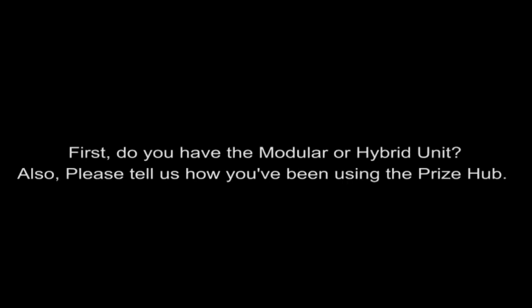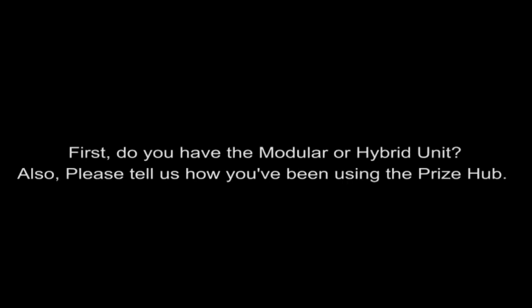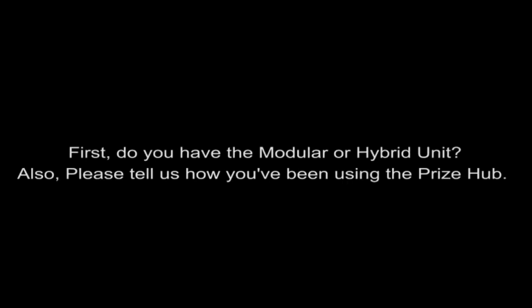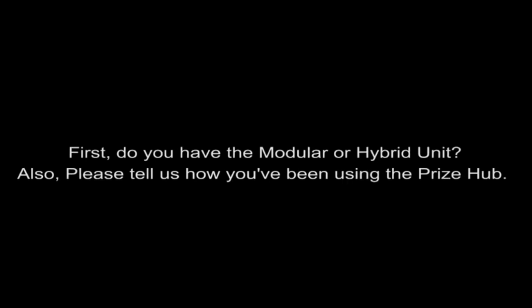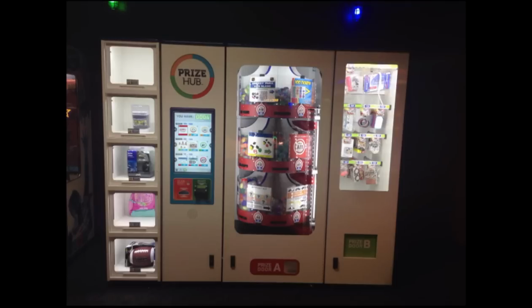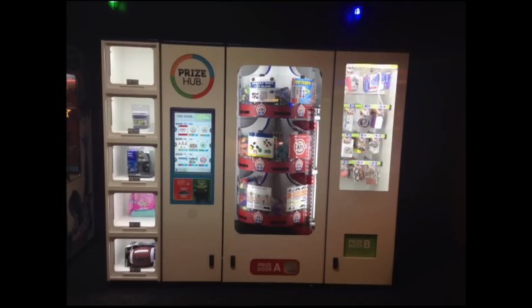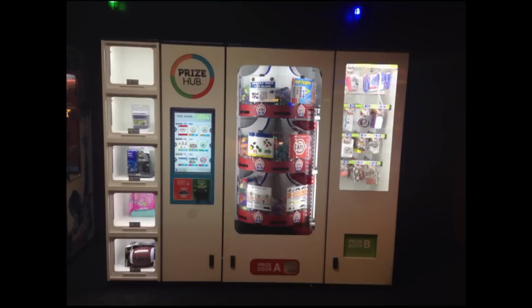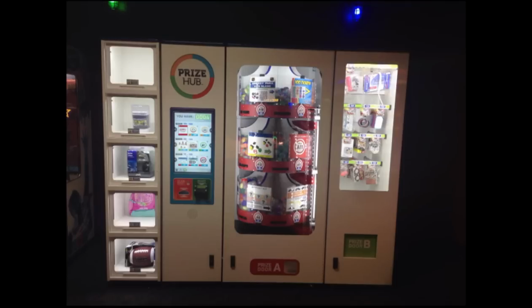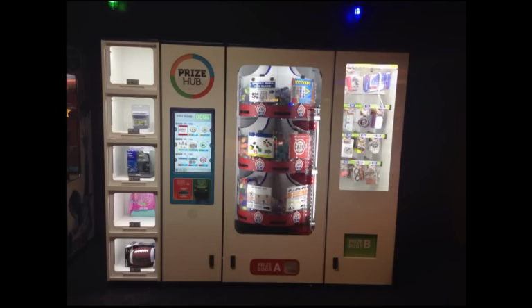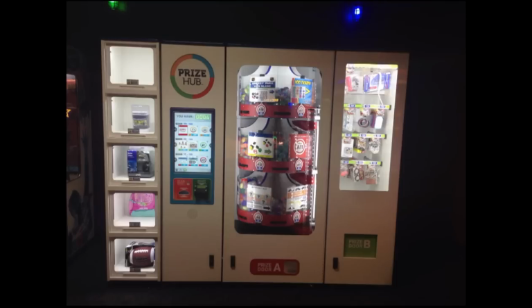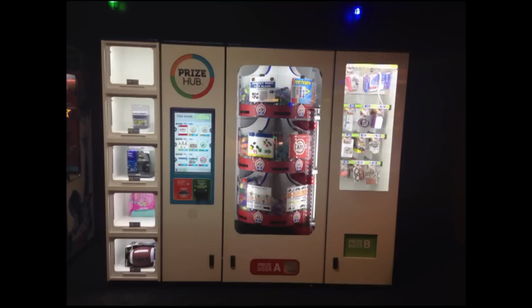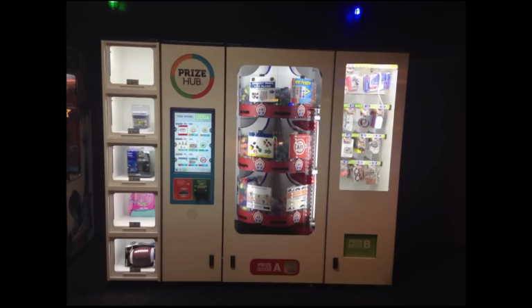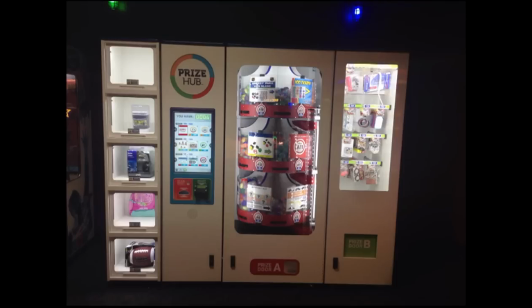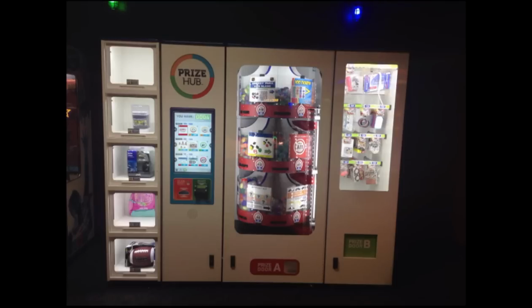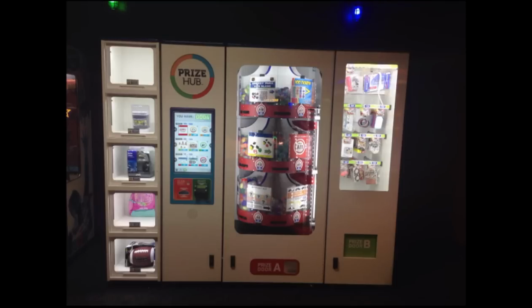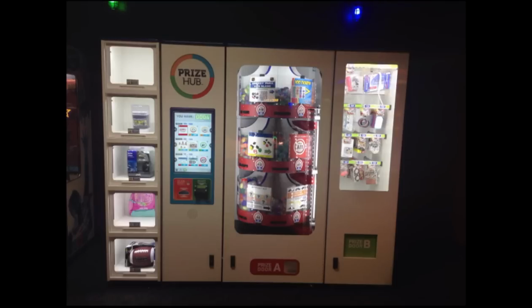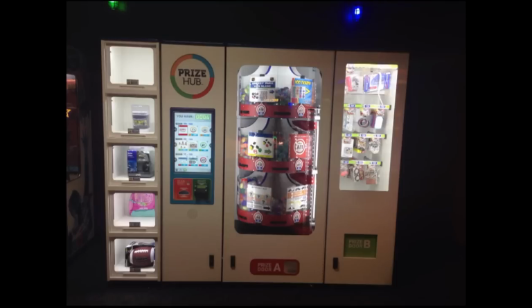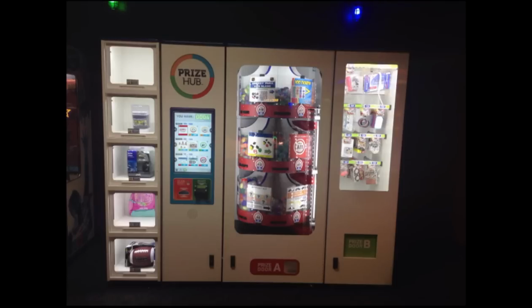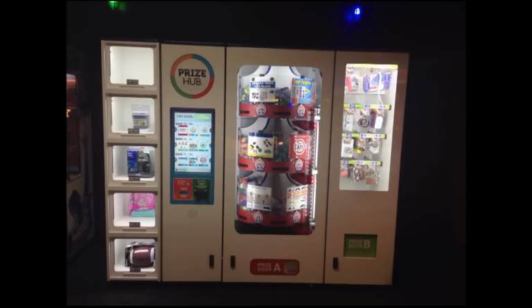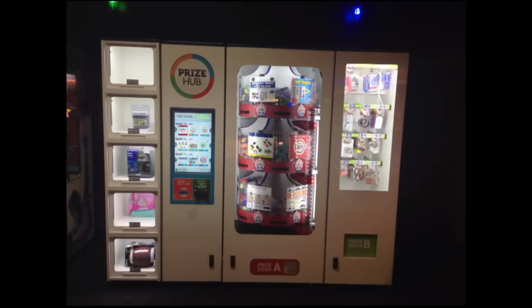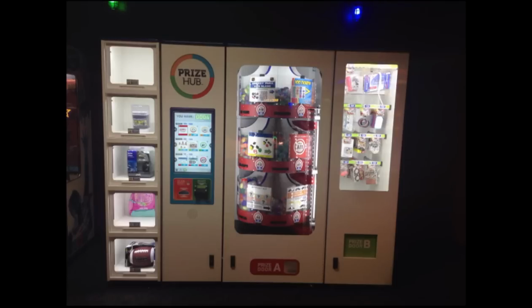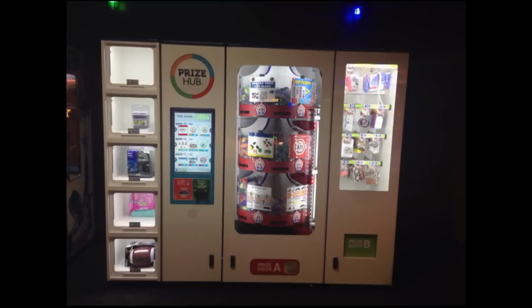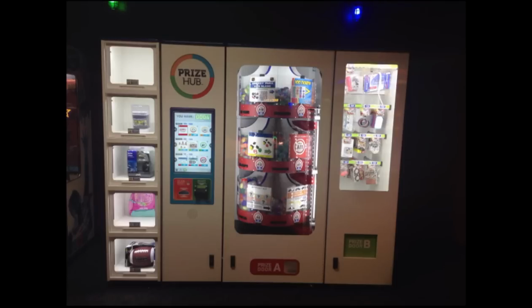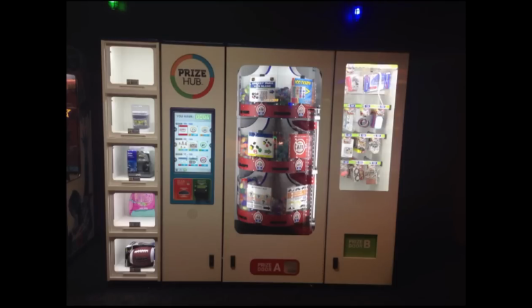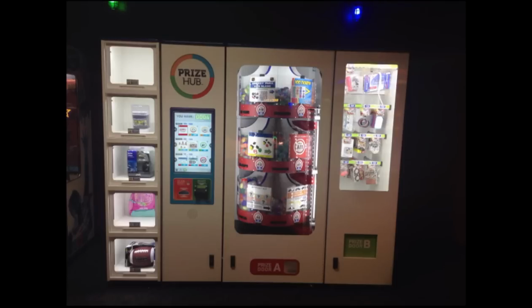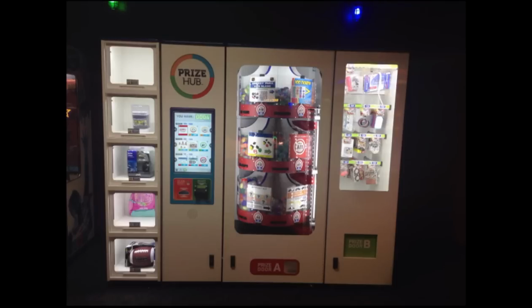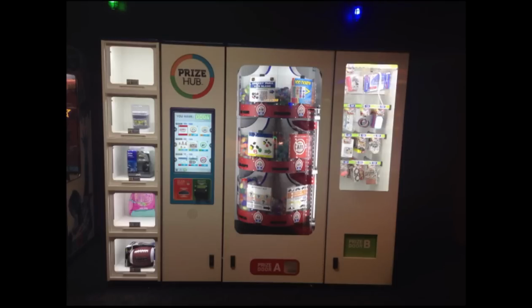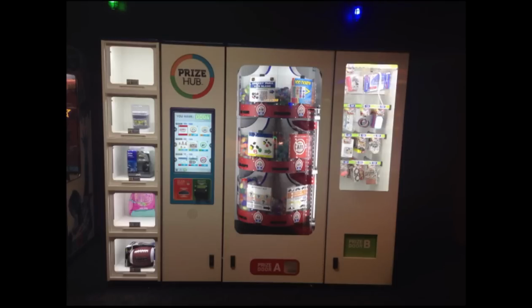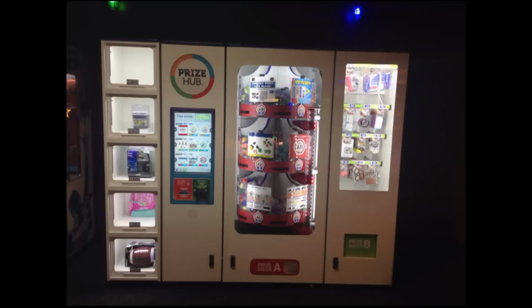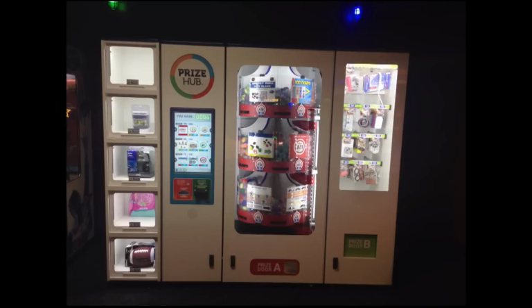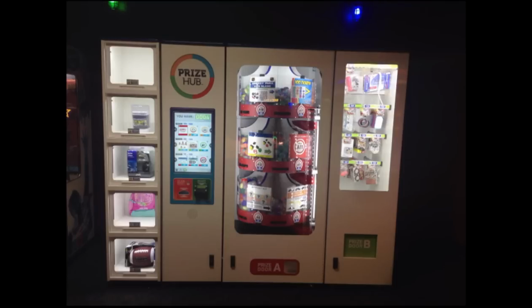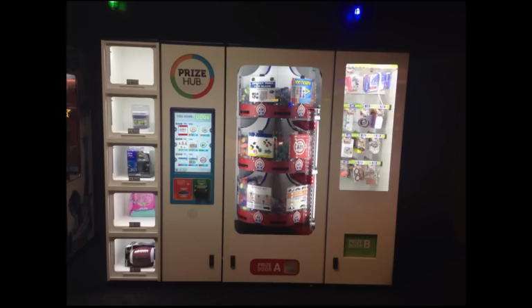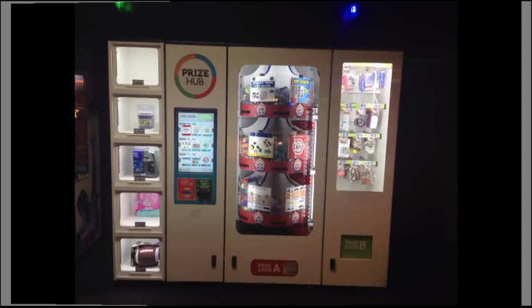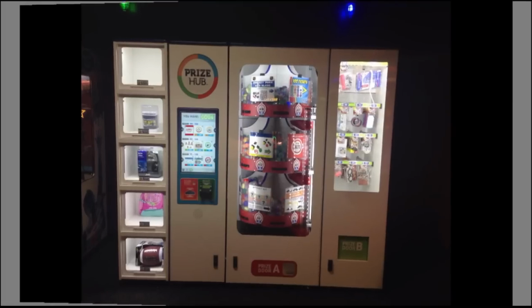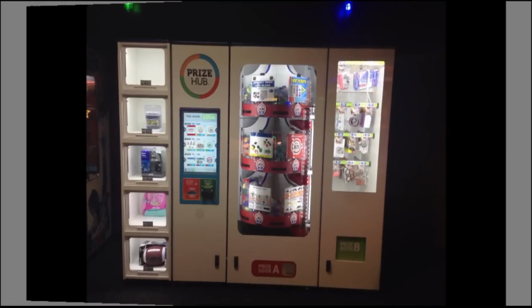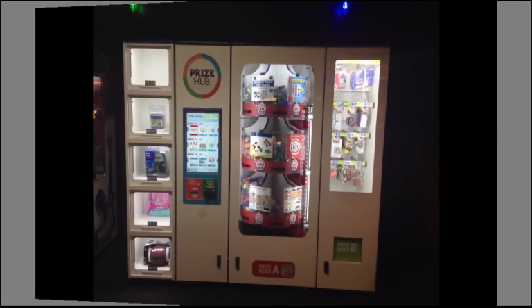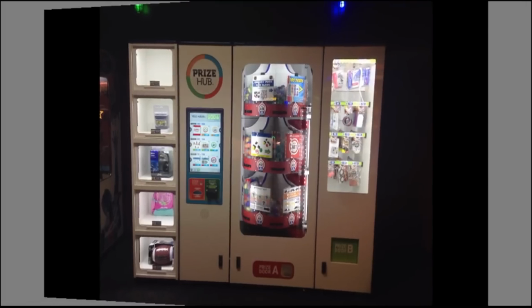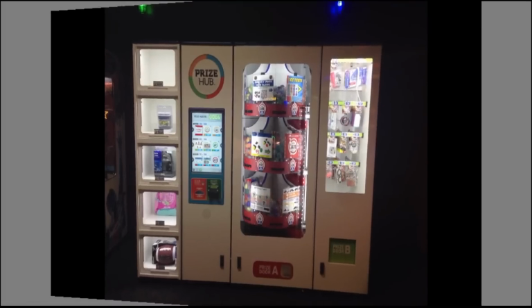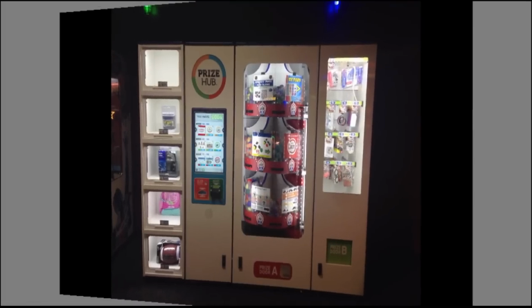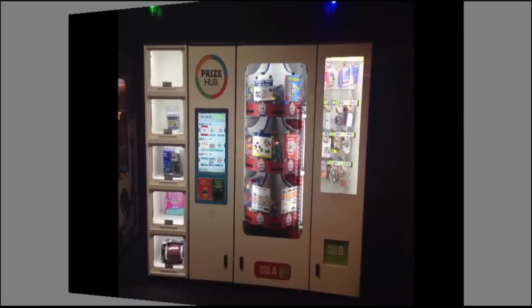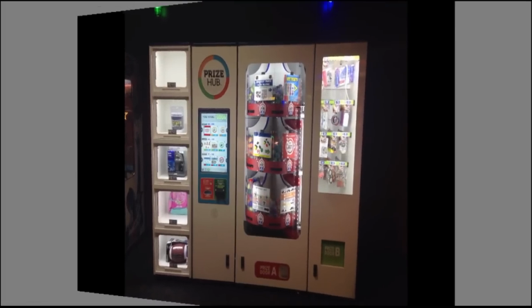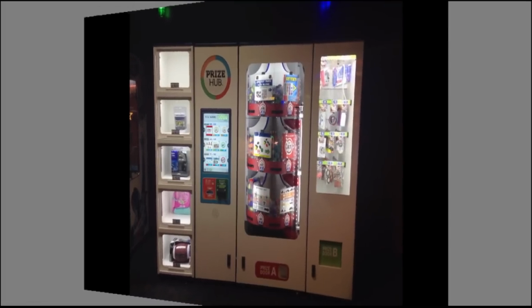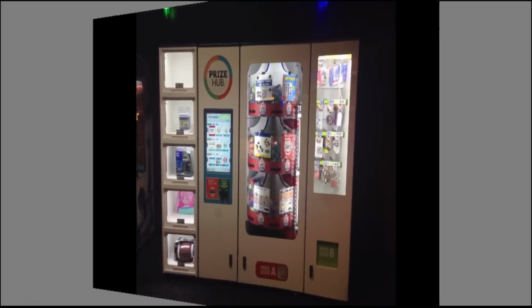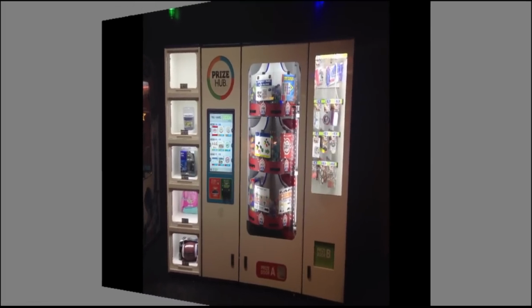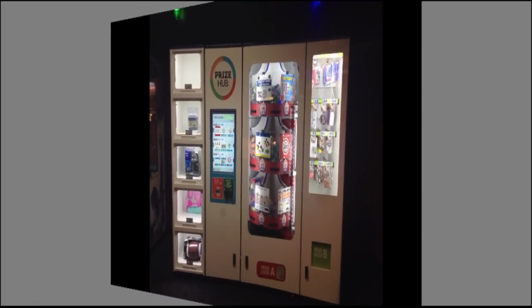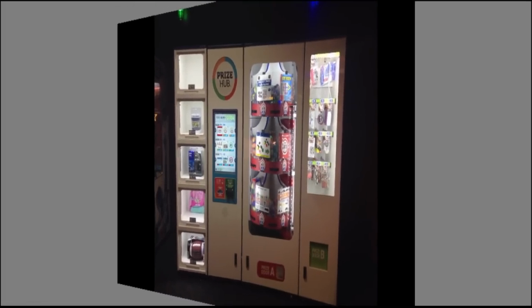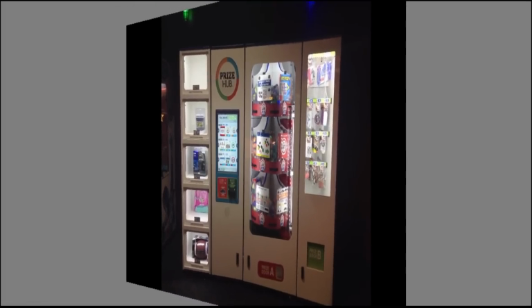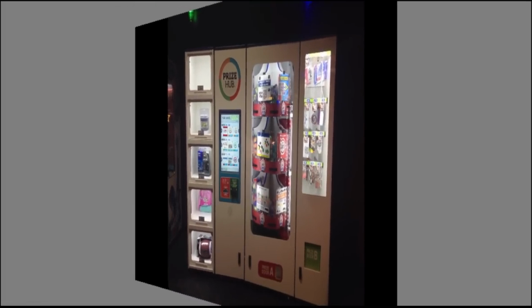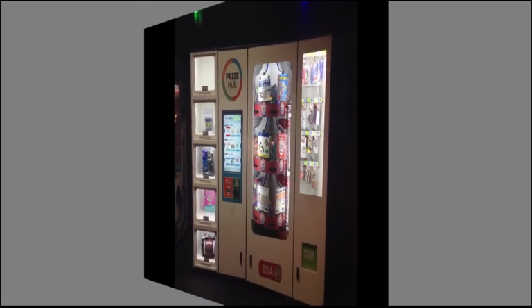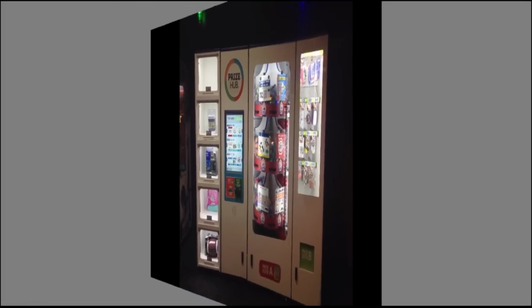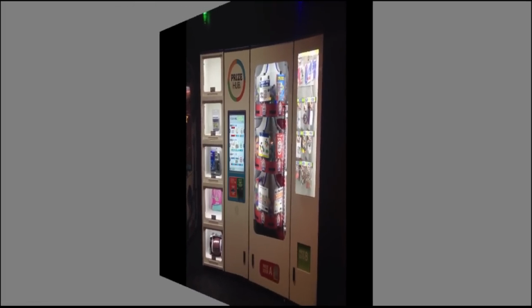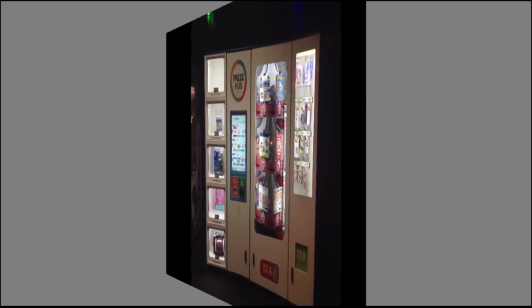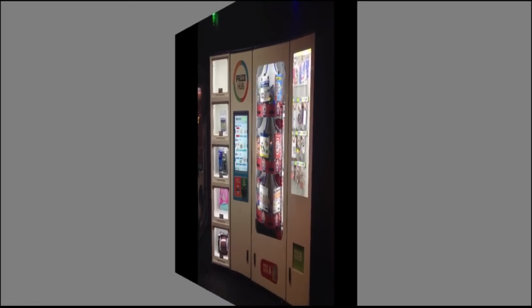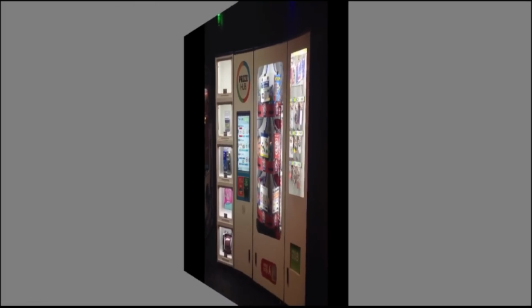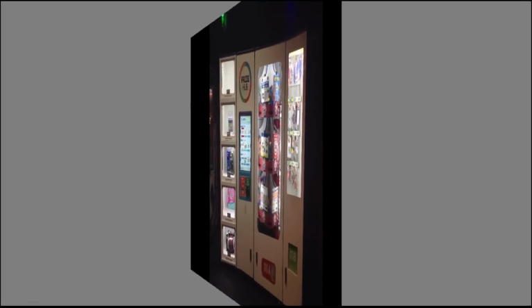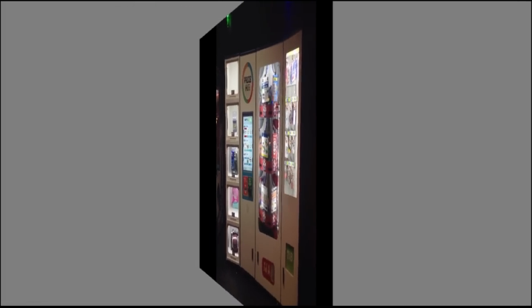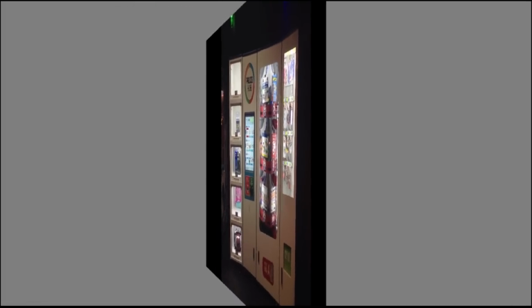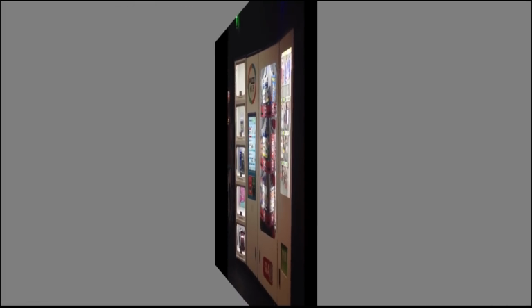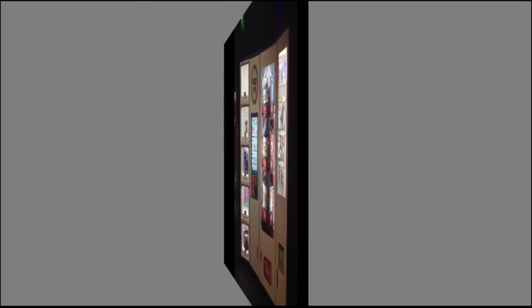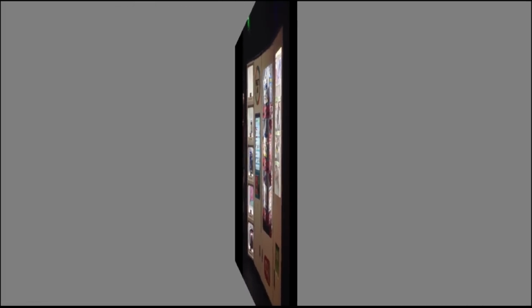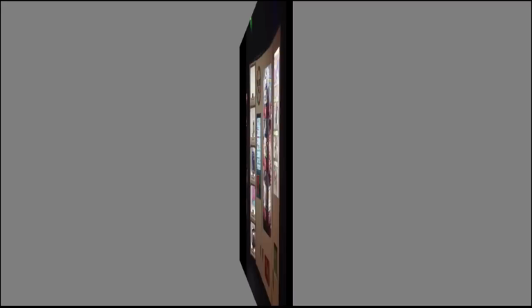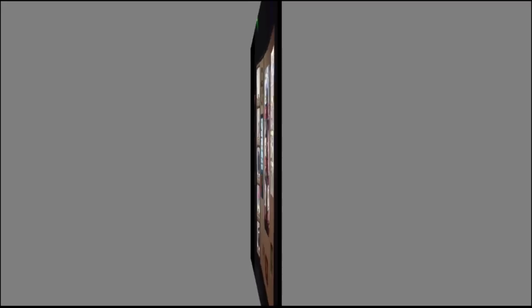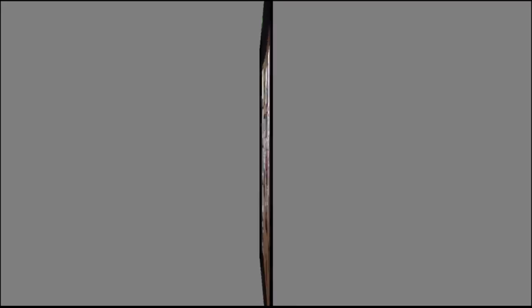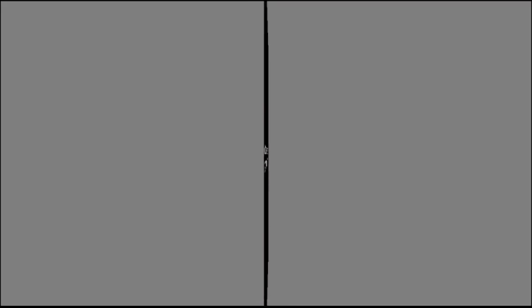I have both the modular and the hybrid unit, and we use them in our bowling centers as the means for redemption for guests.